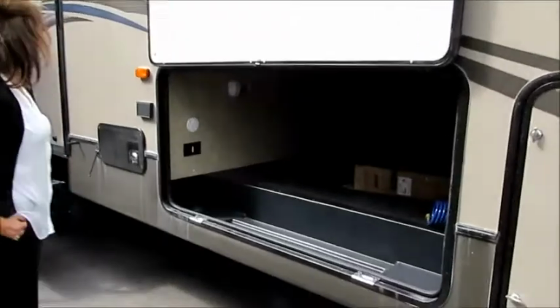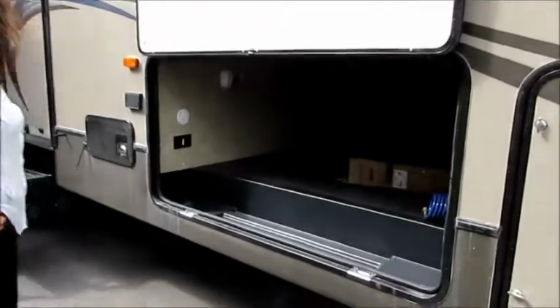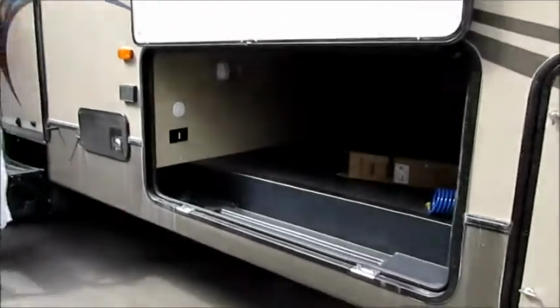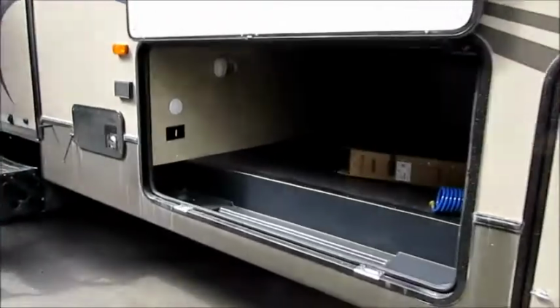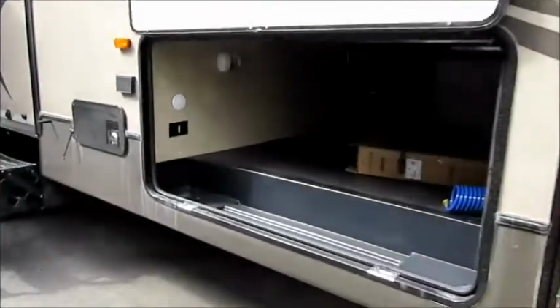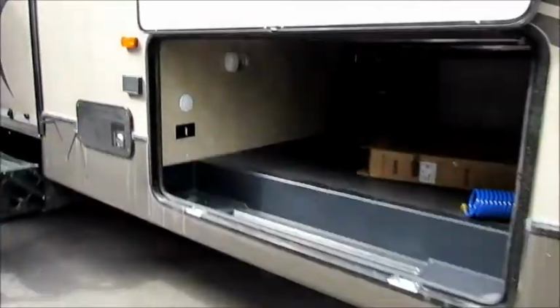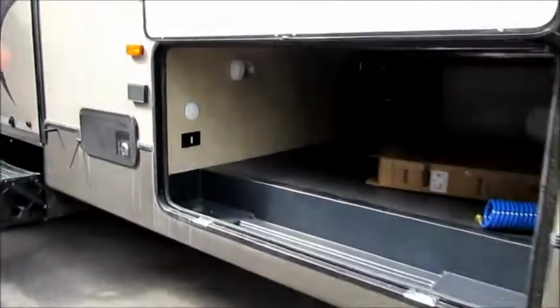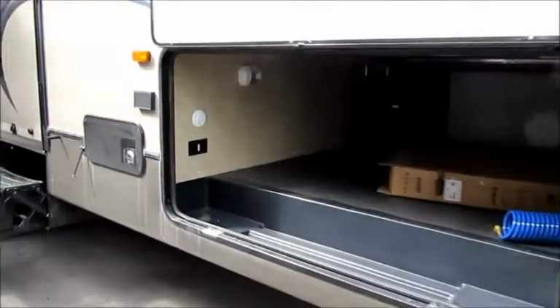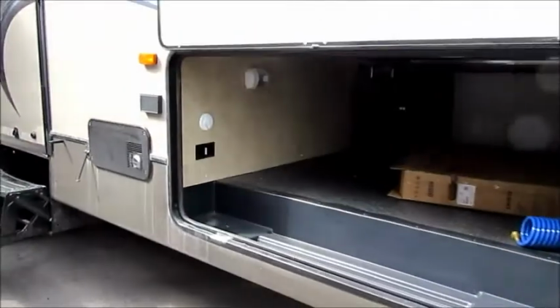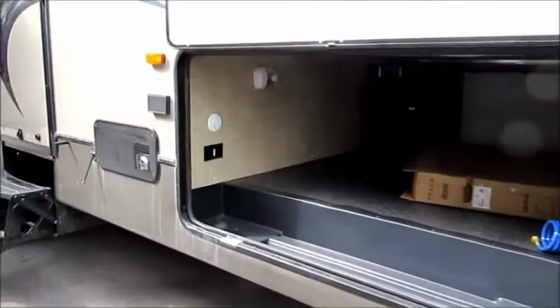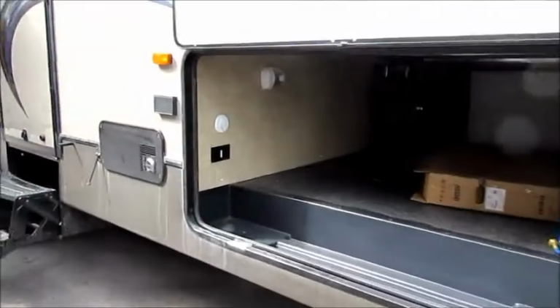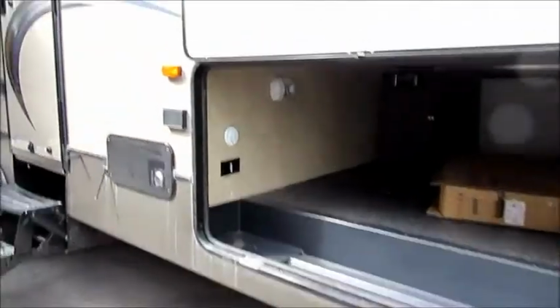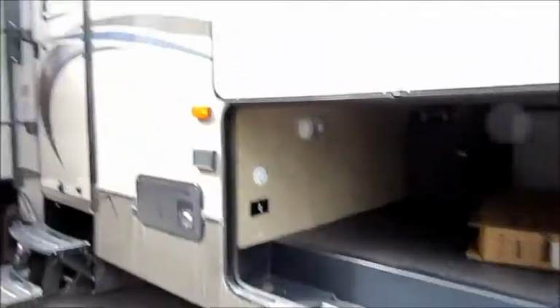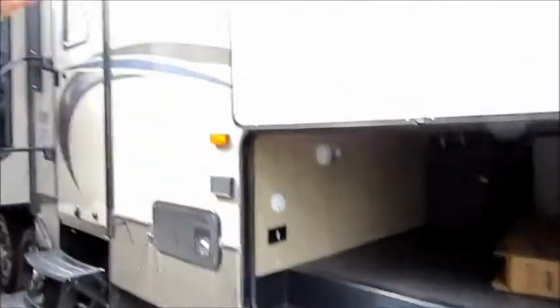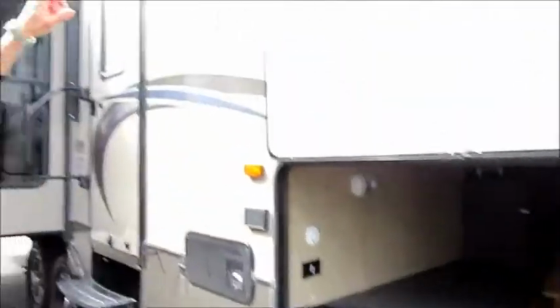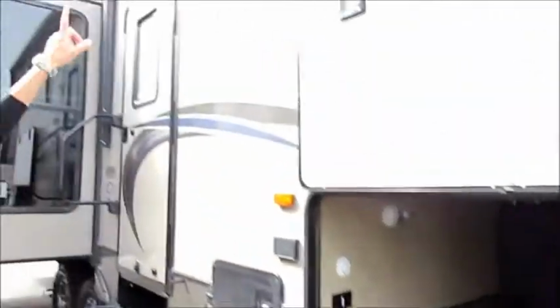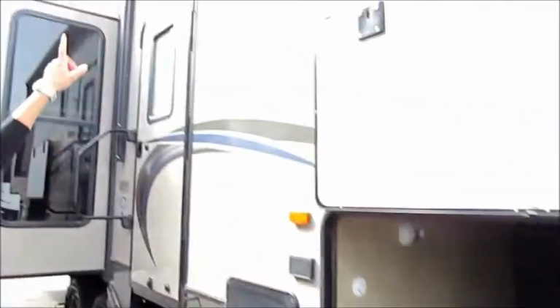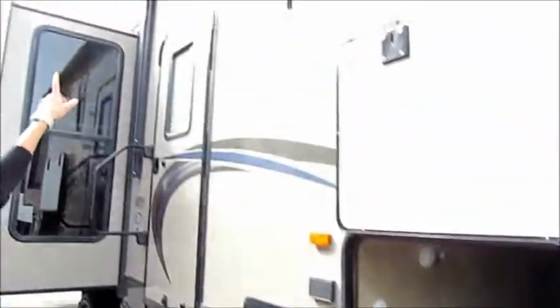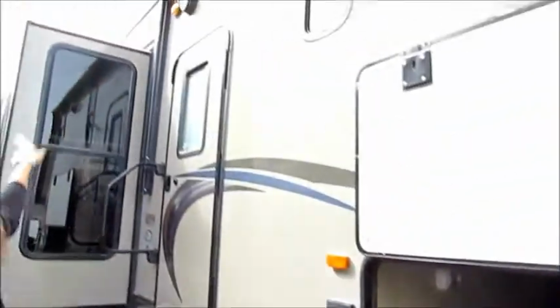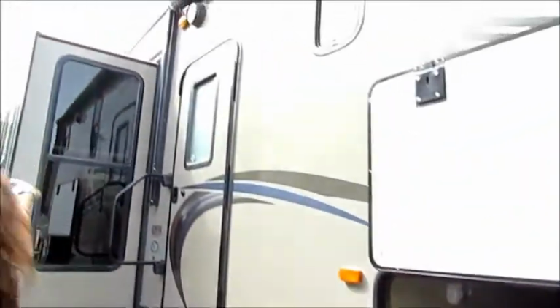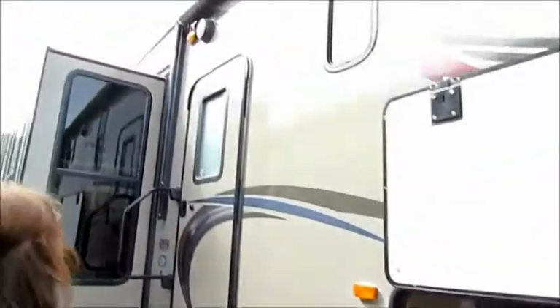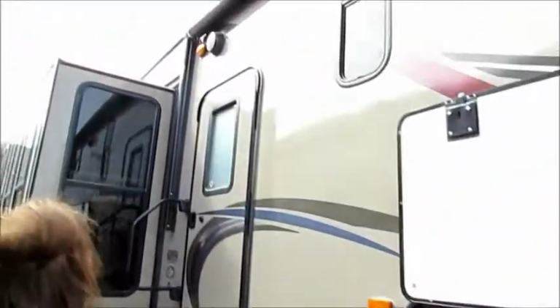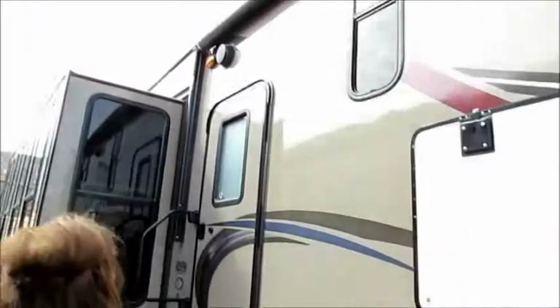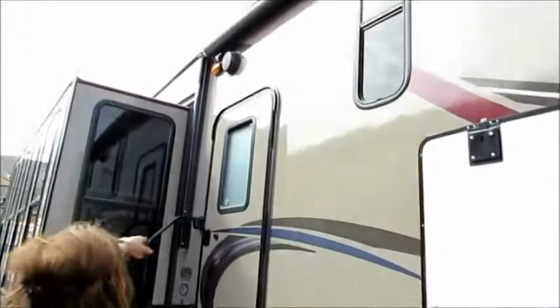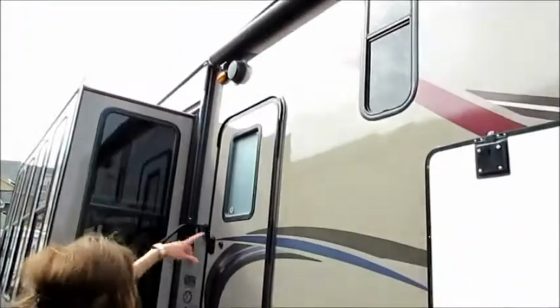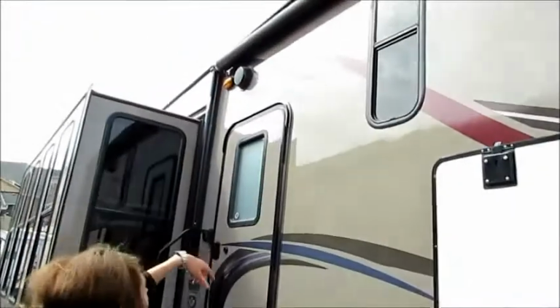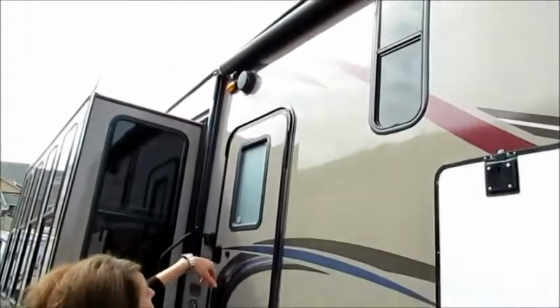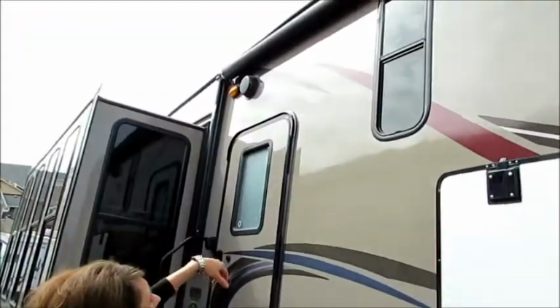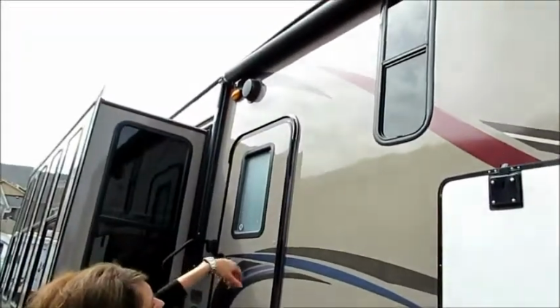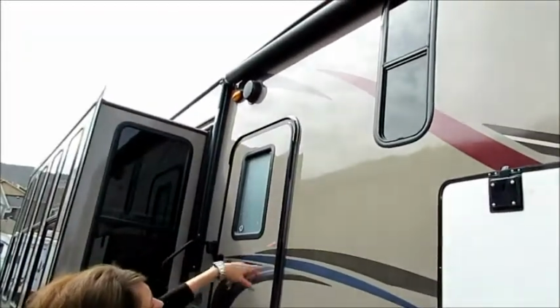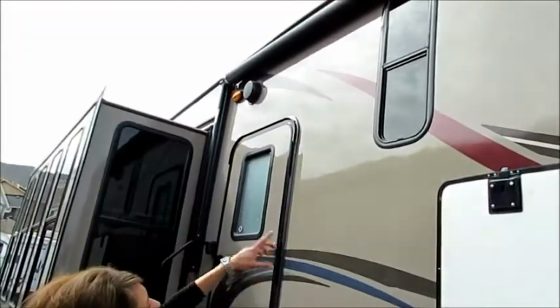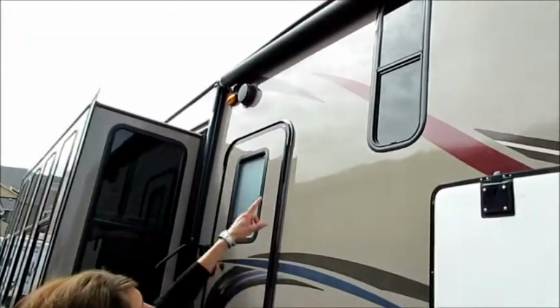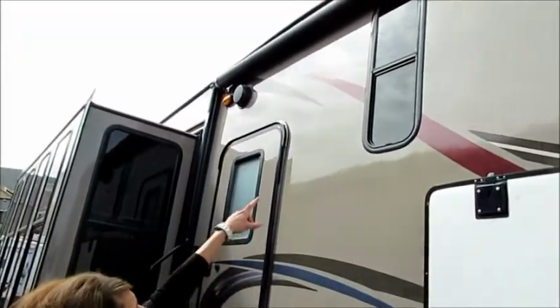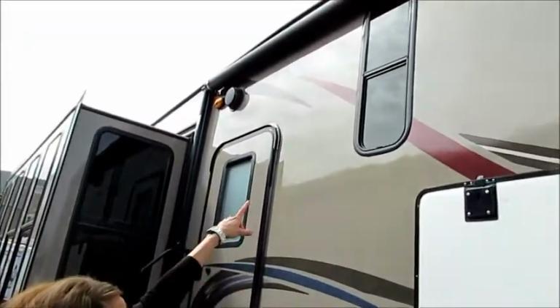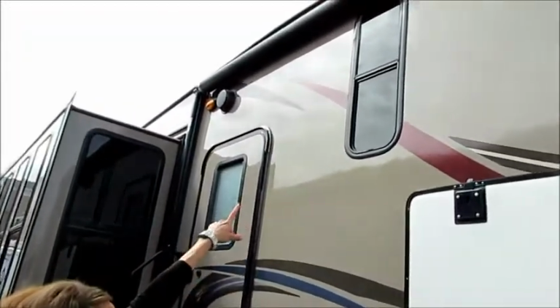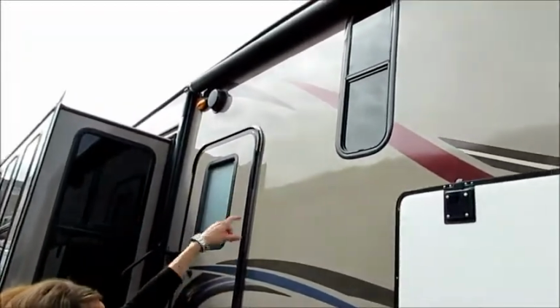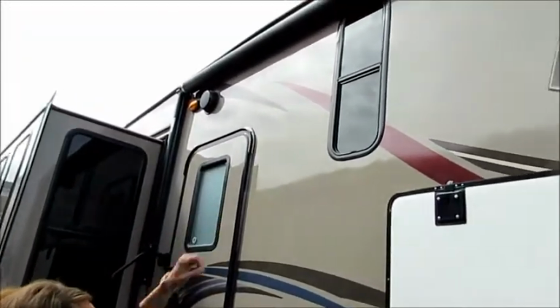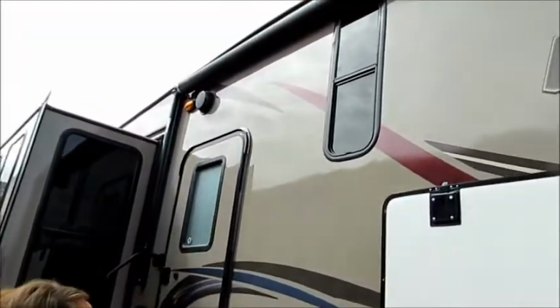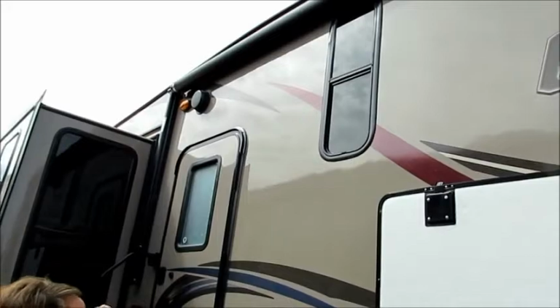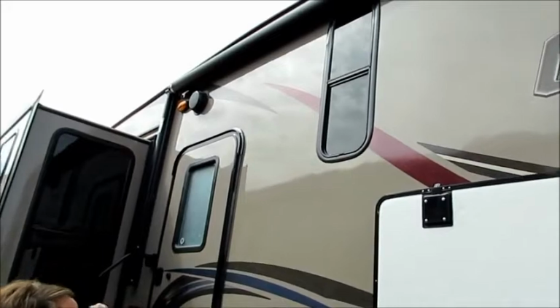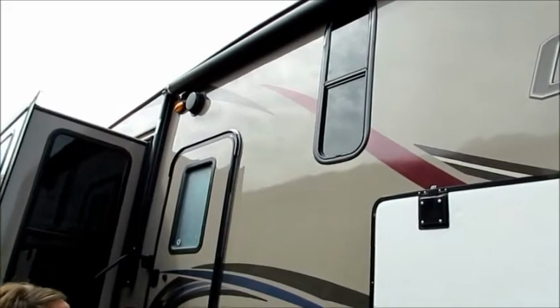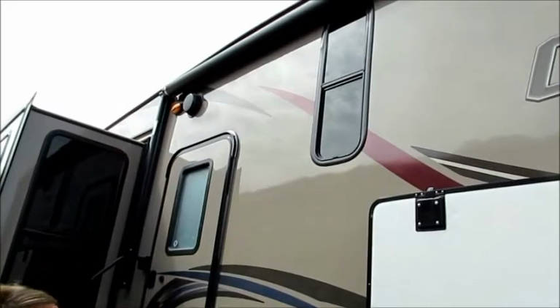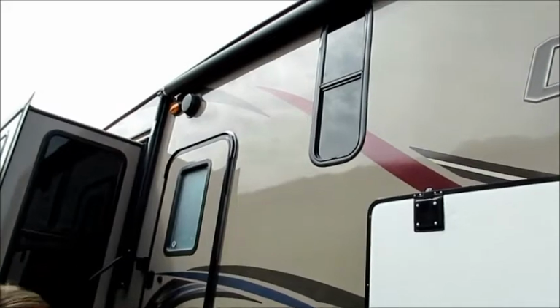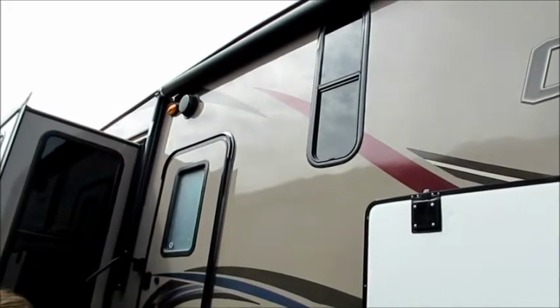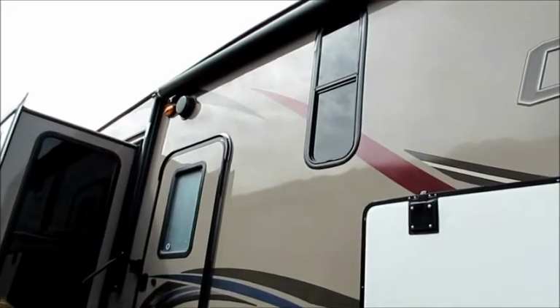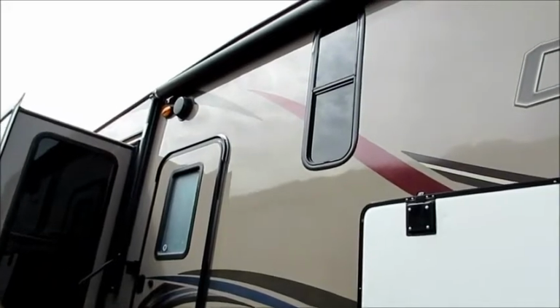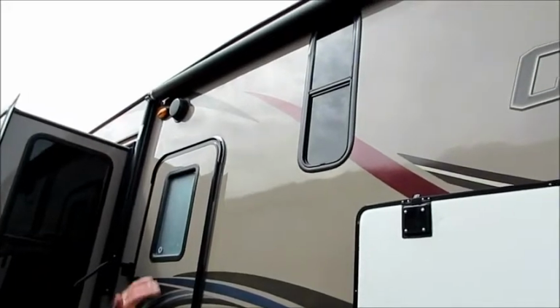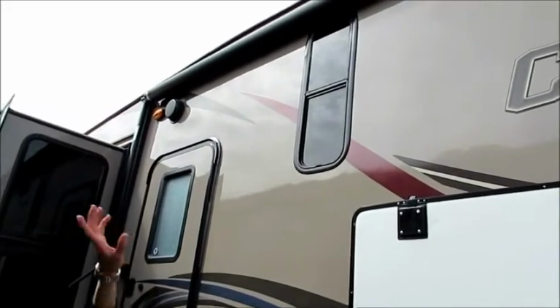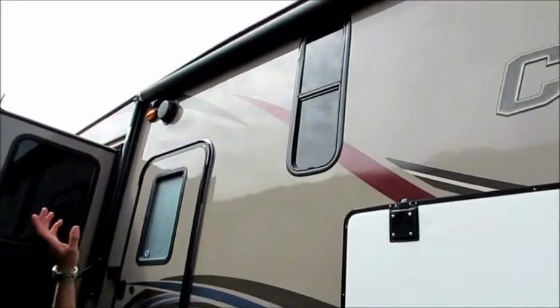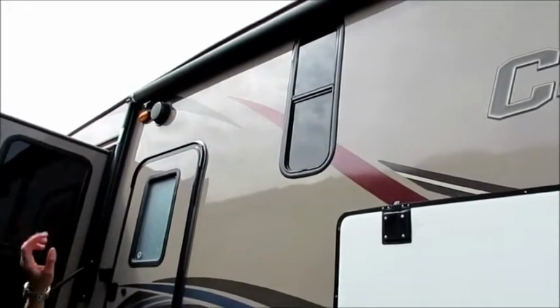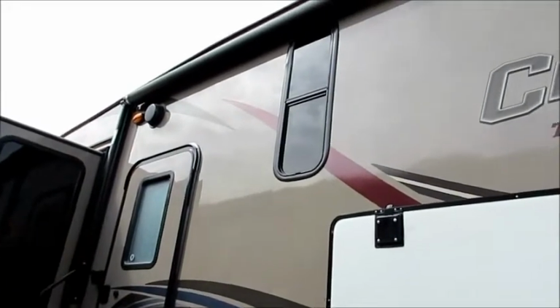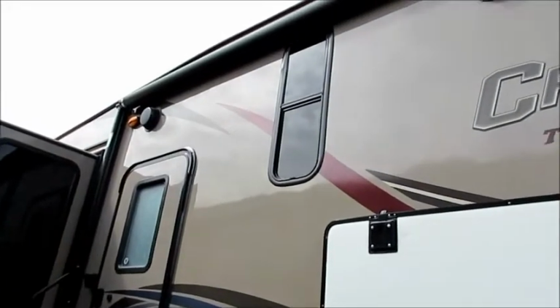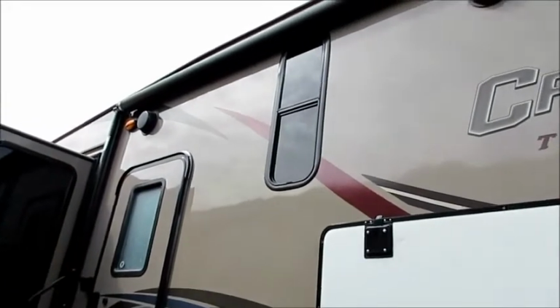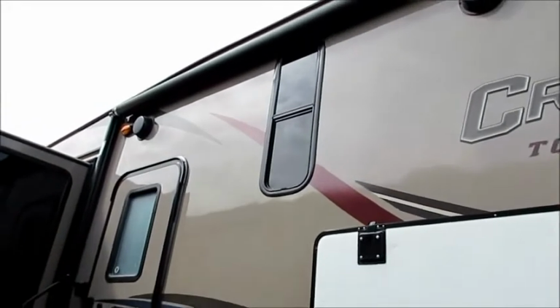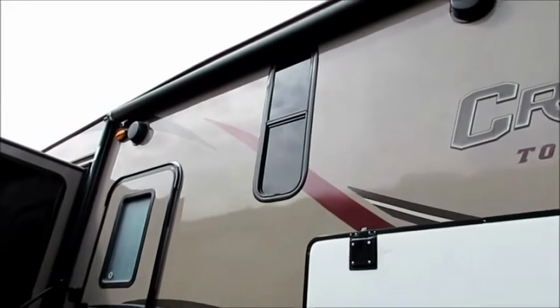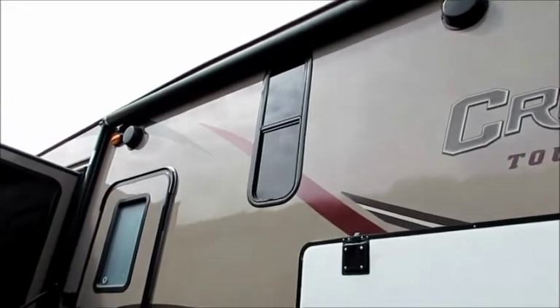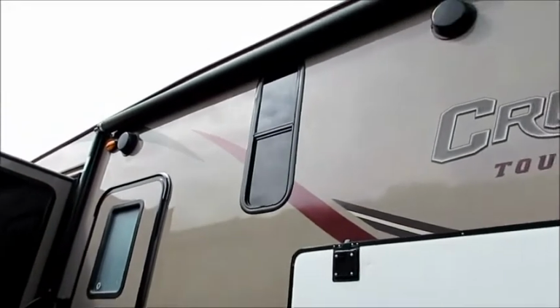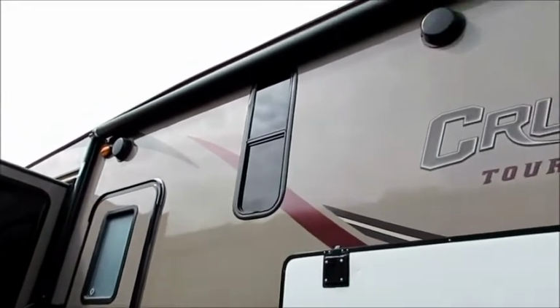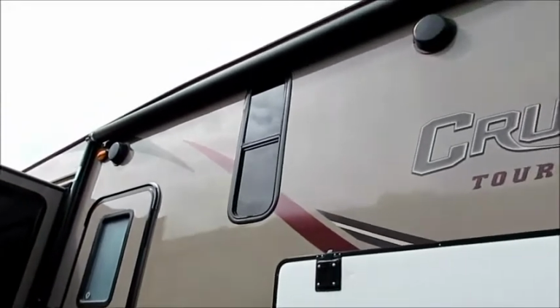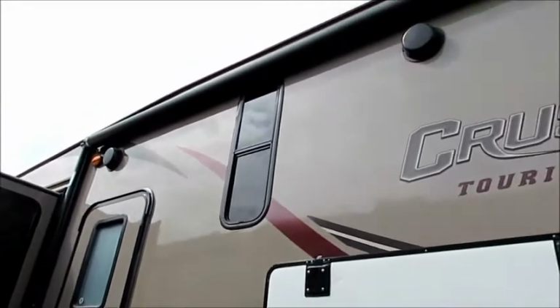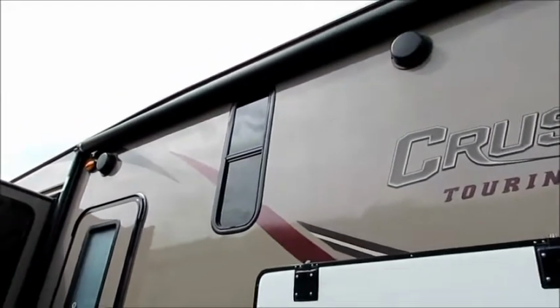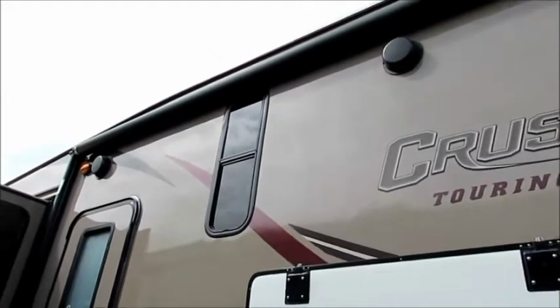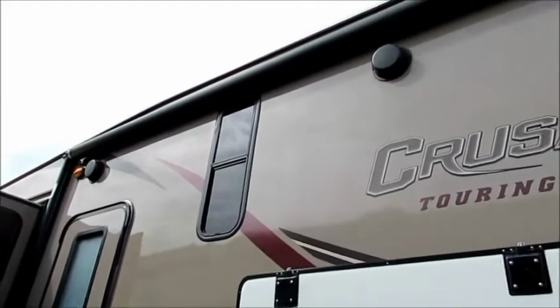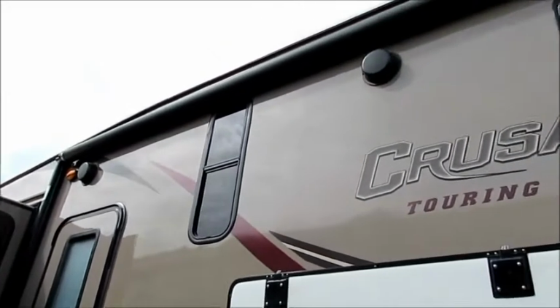We've also got our radius windows on our door with UV dark tint, our power awning, and our outdoor speakers.